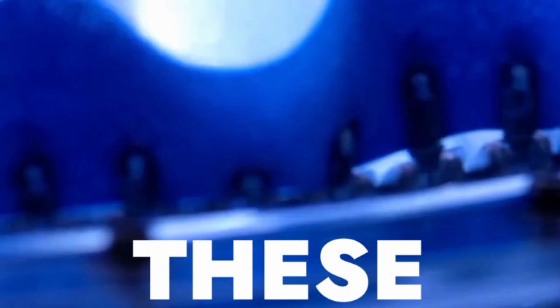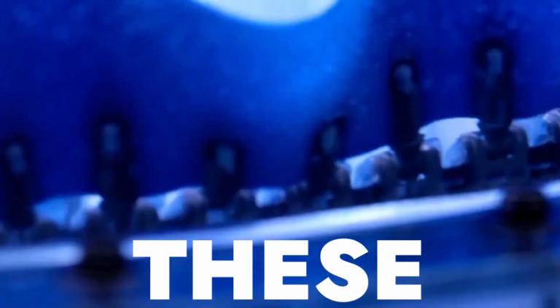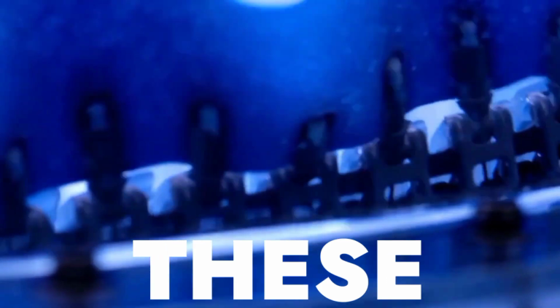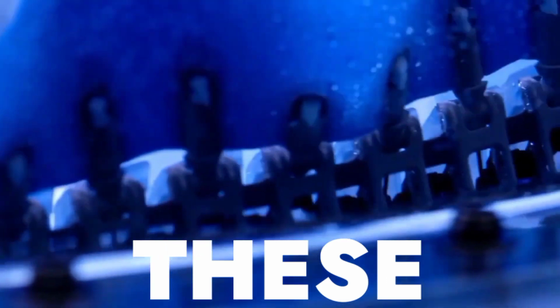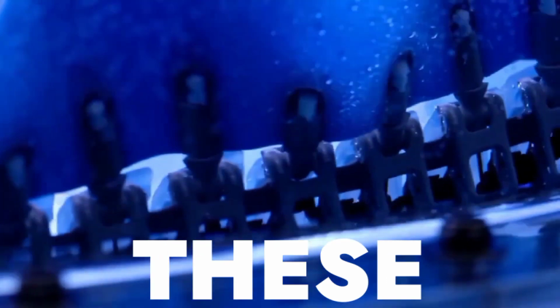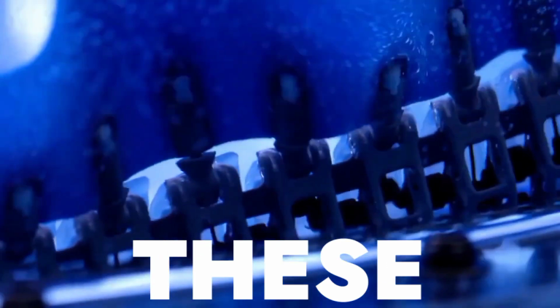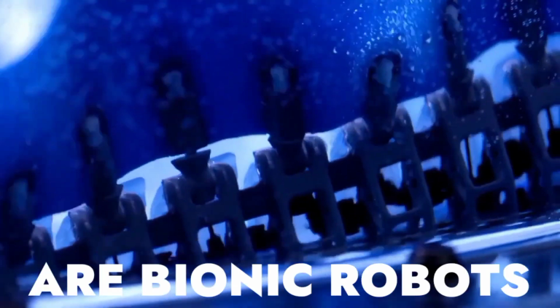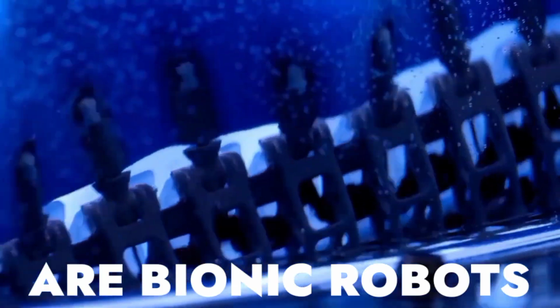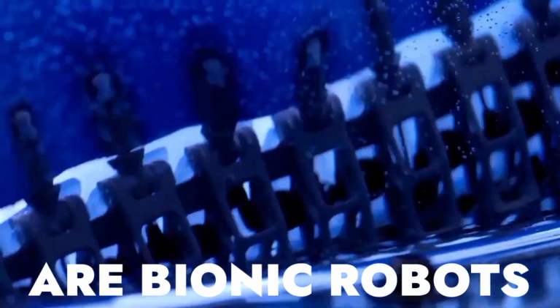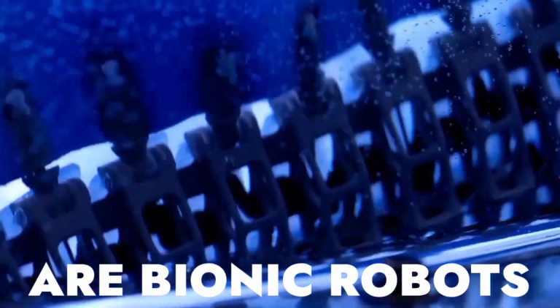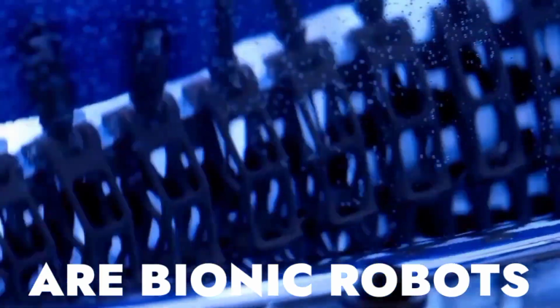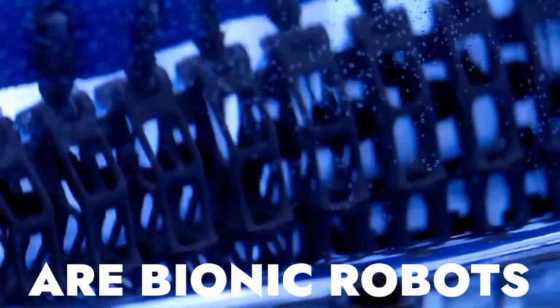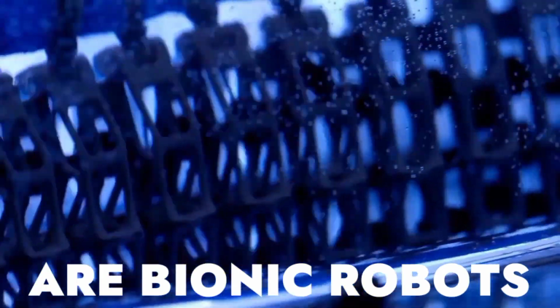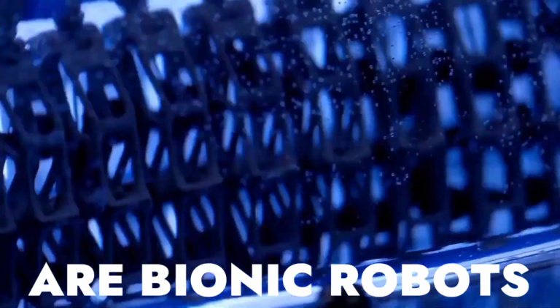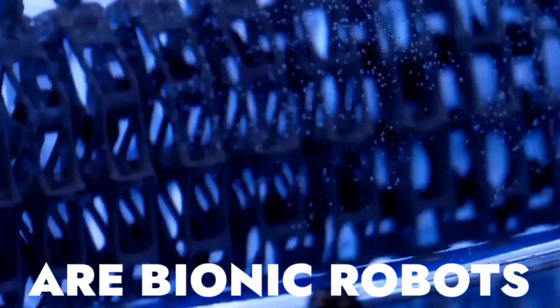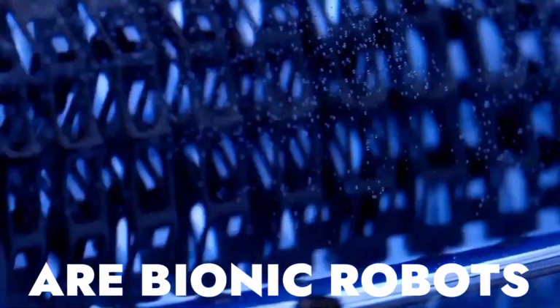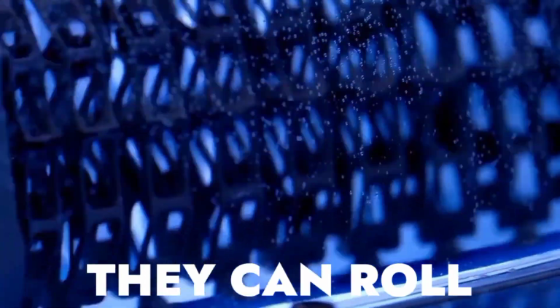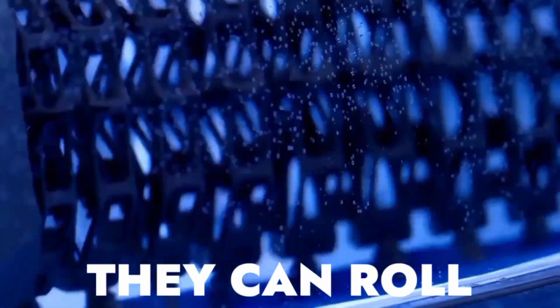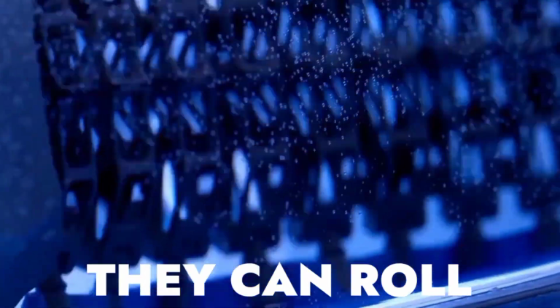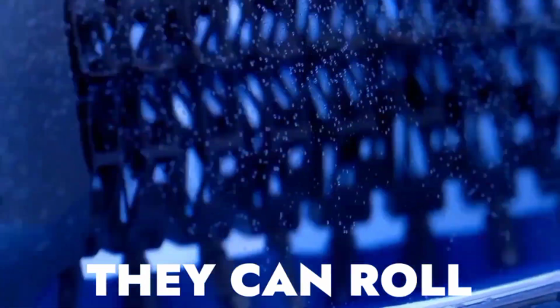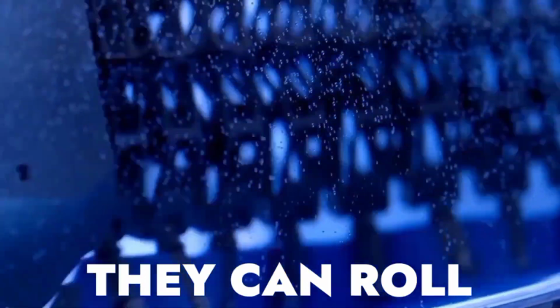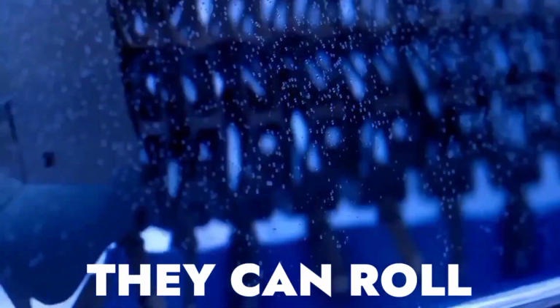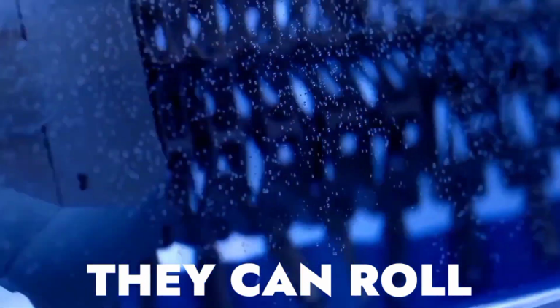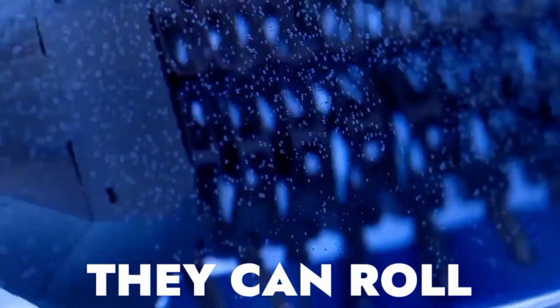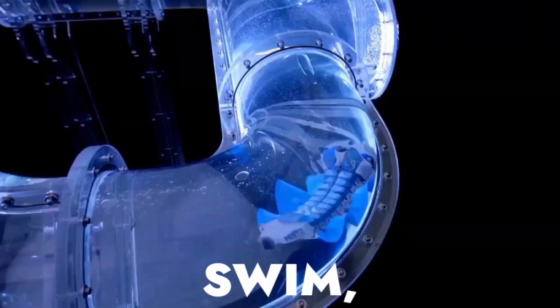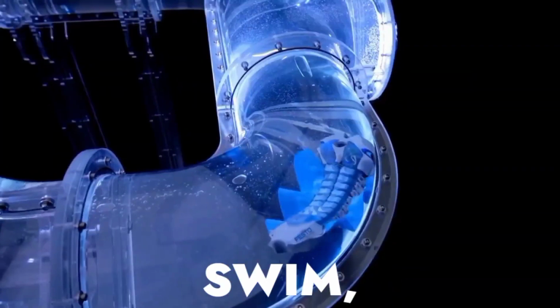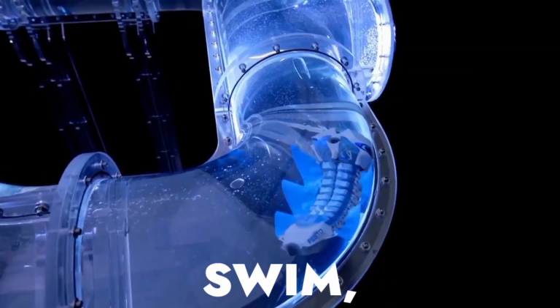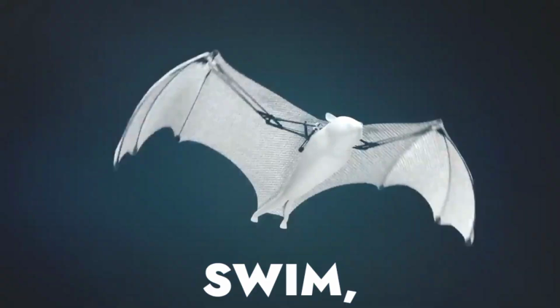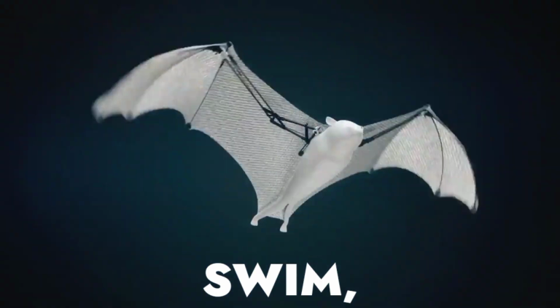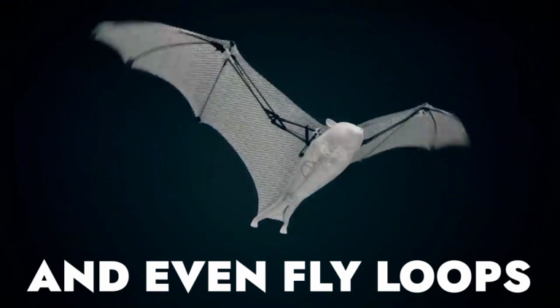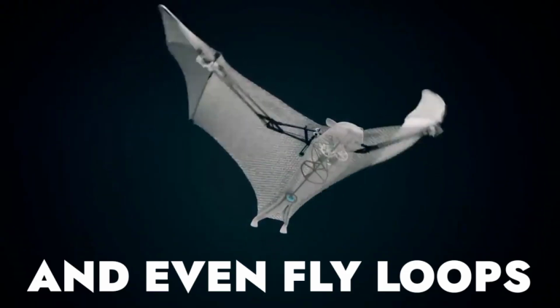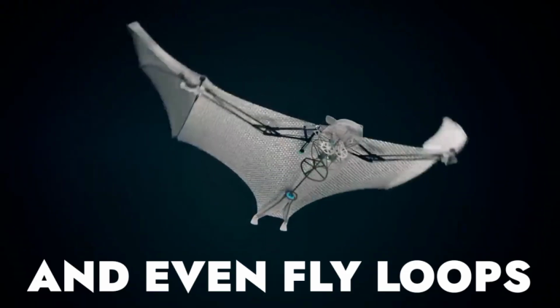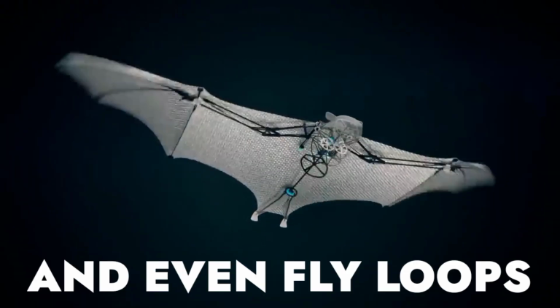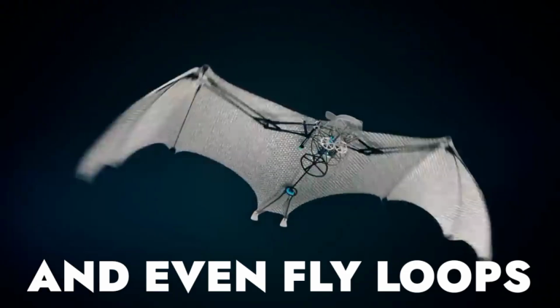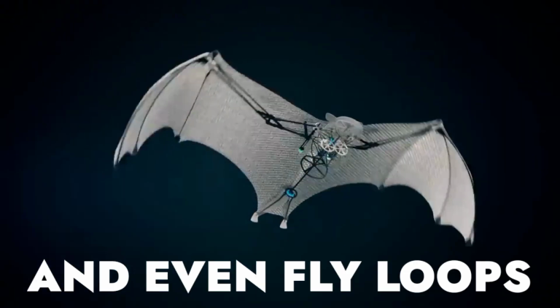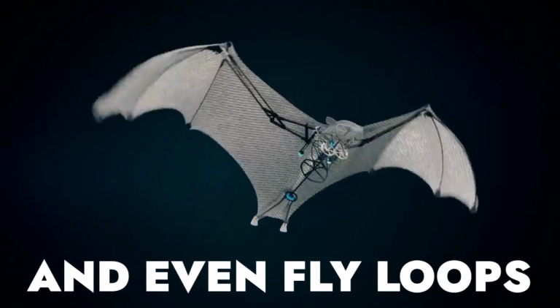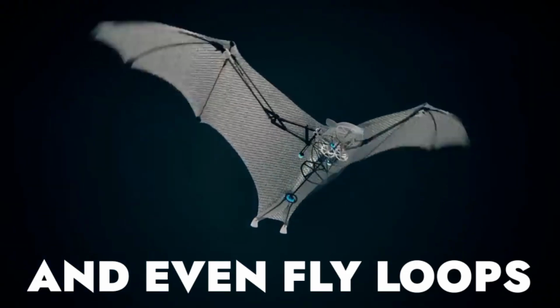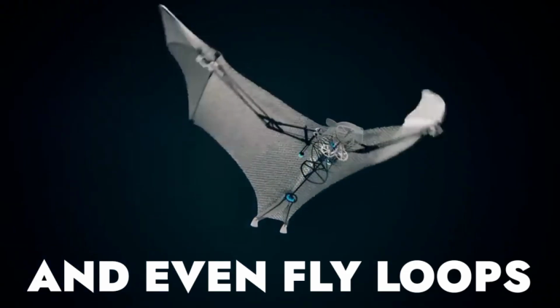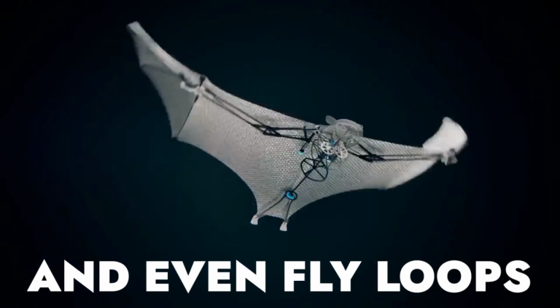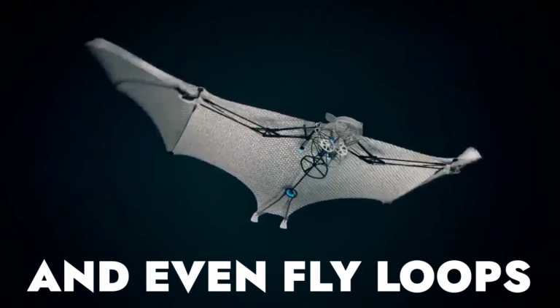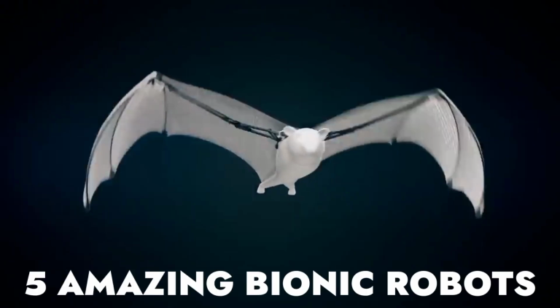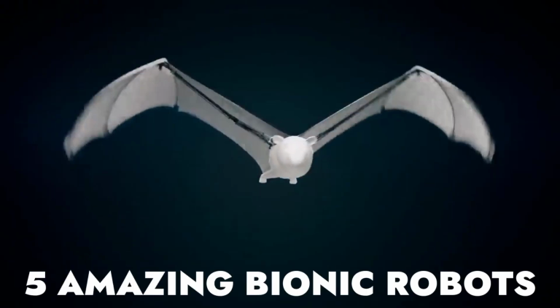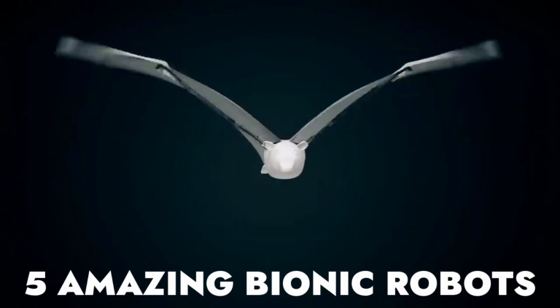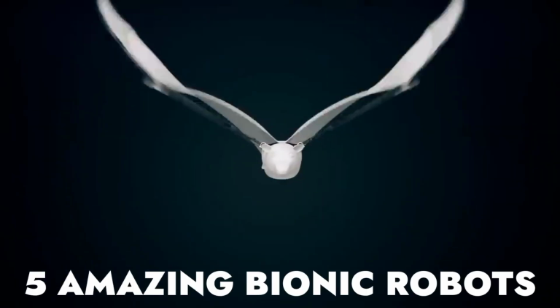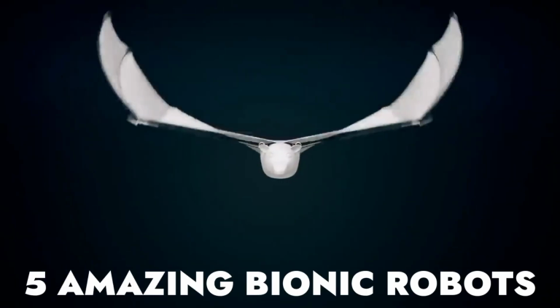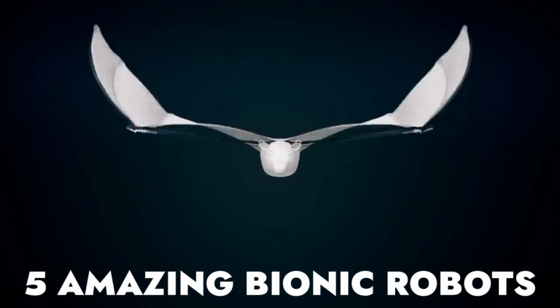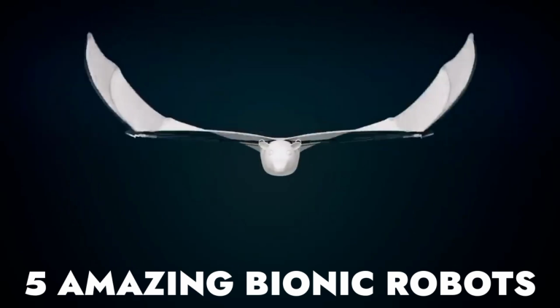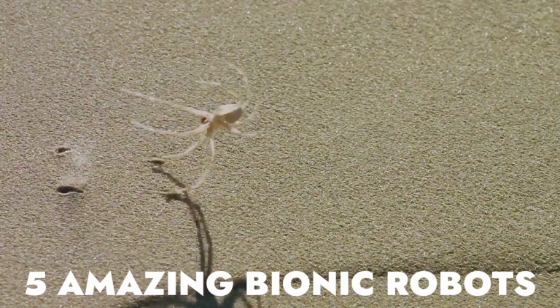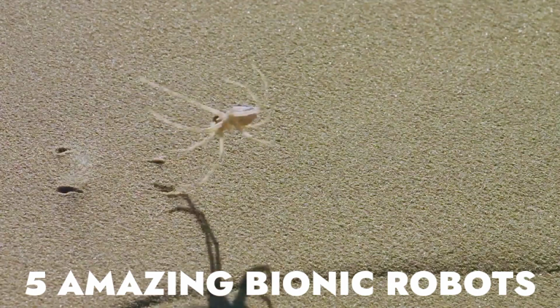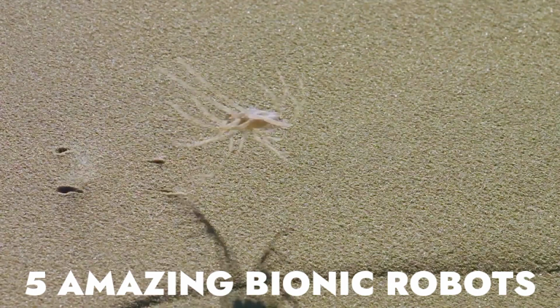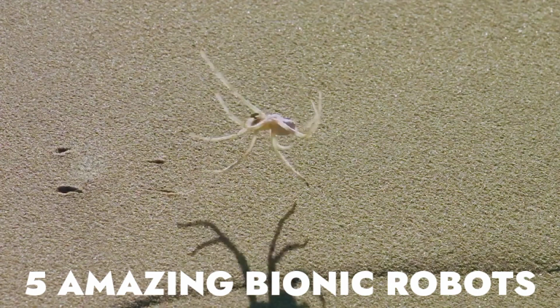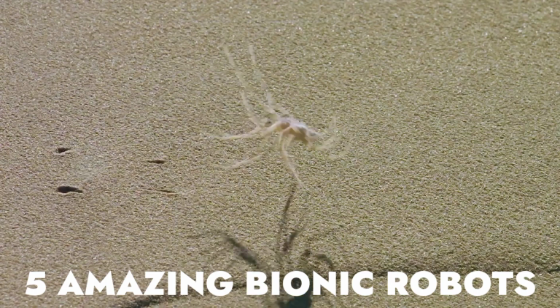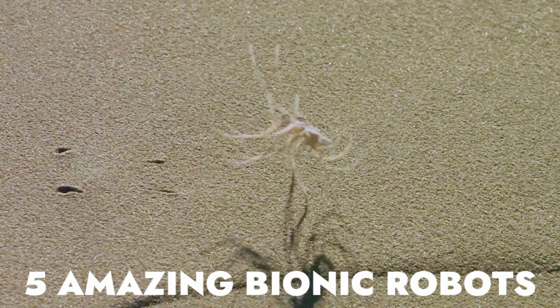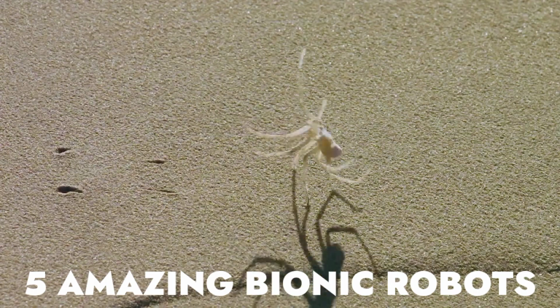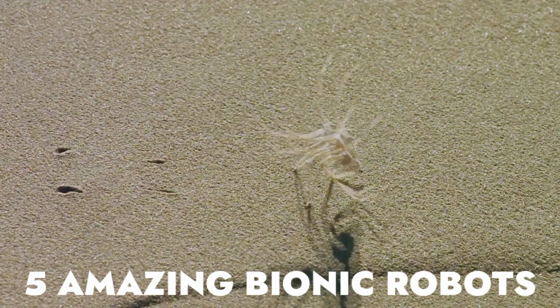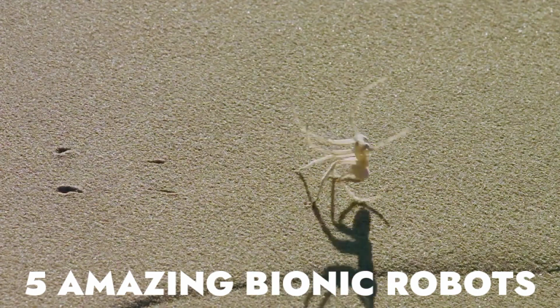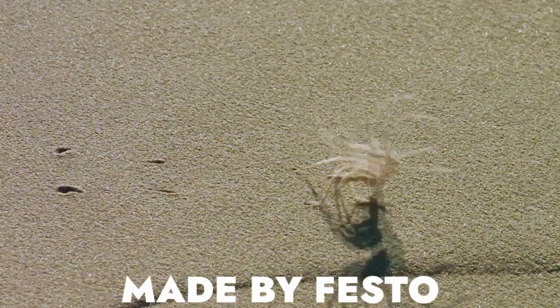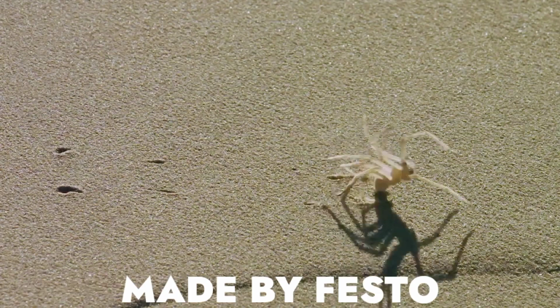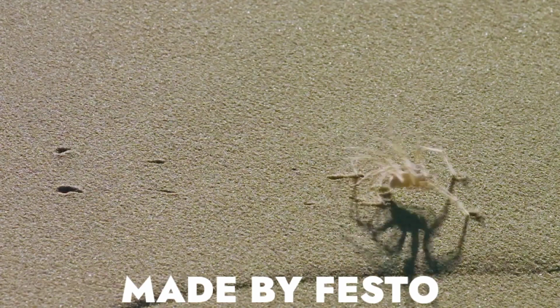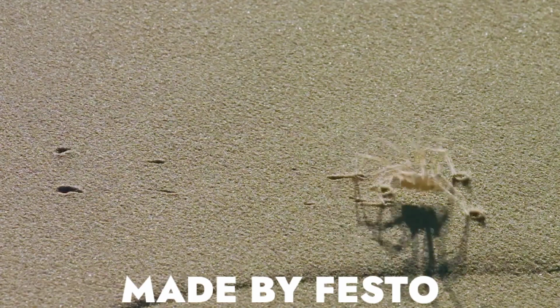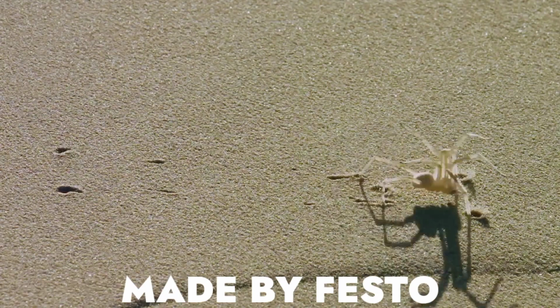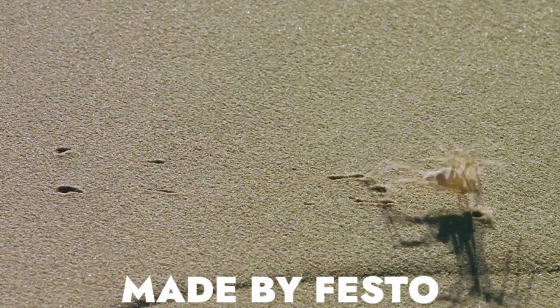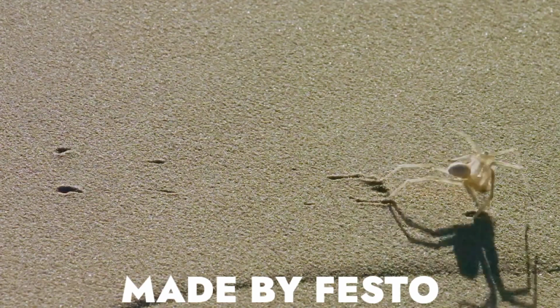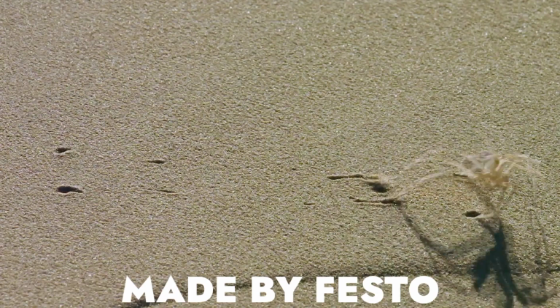These are Bionic Robots. They can roll, swim, and even fly loops. Here are some amazing Bionic Robots made by Festo.